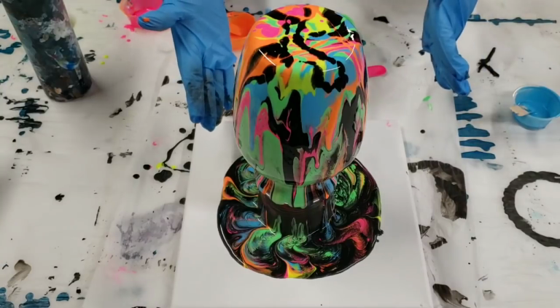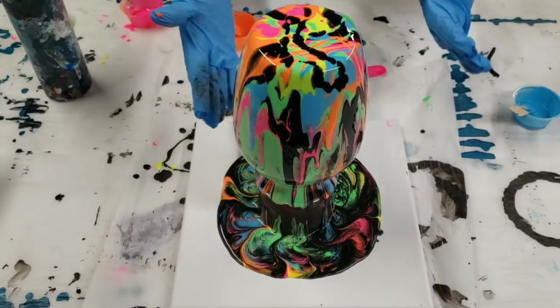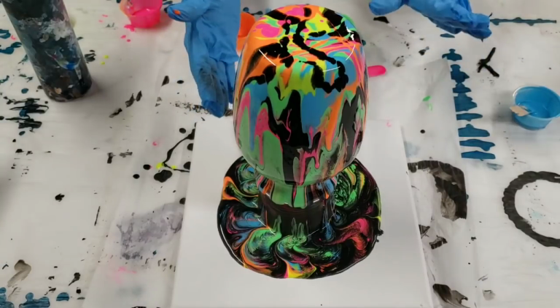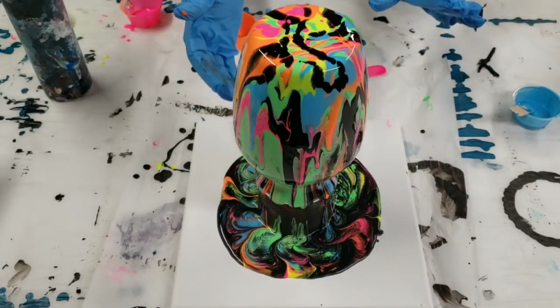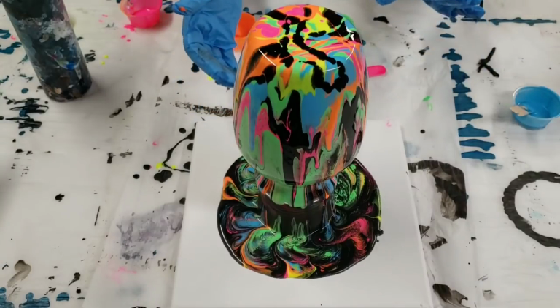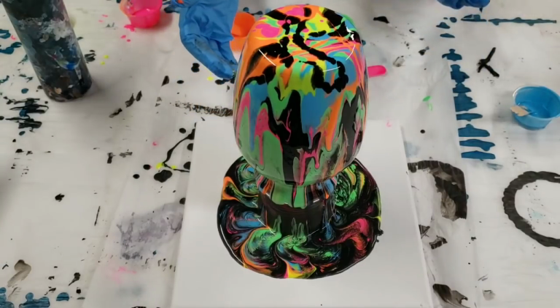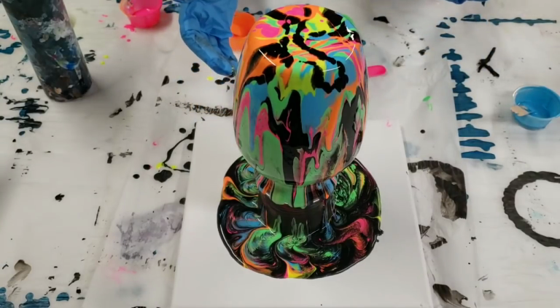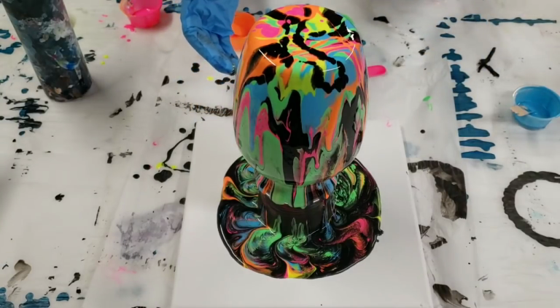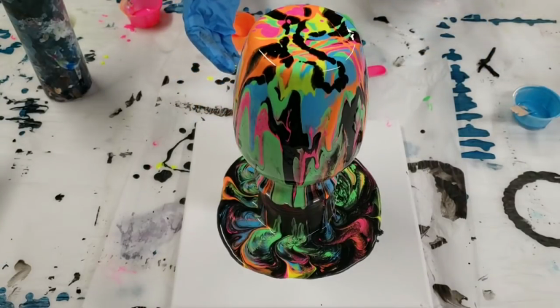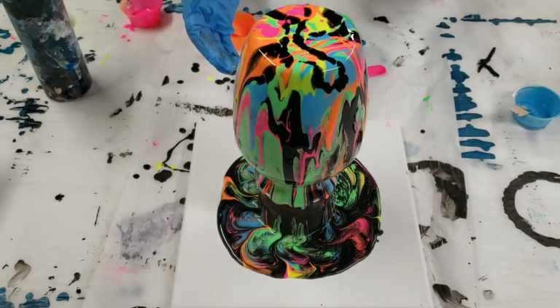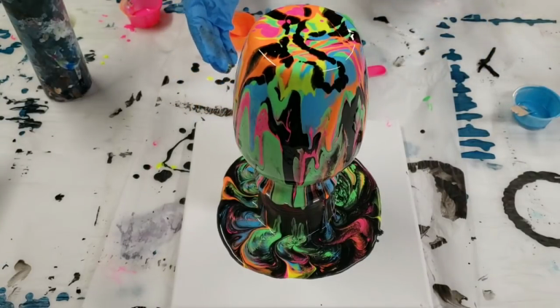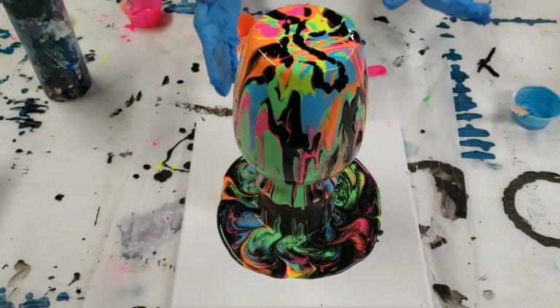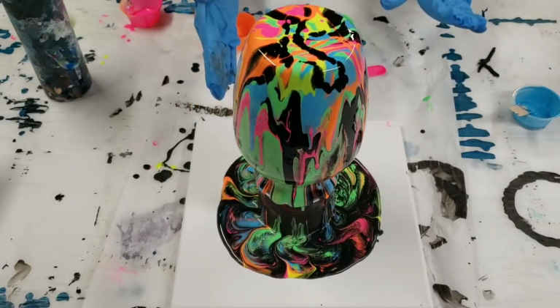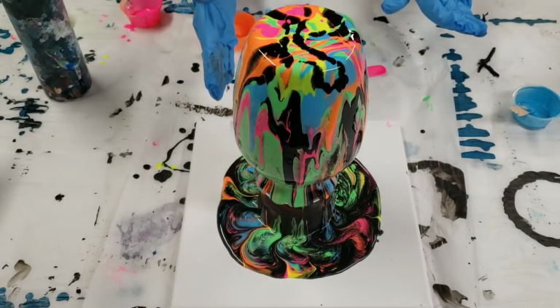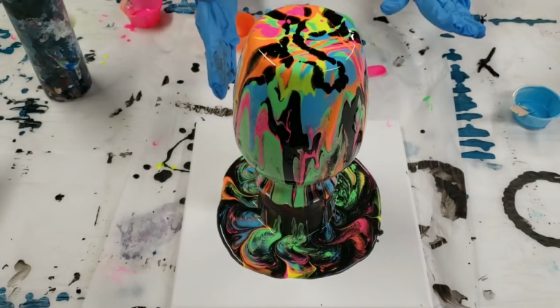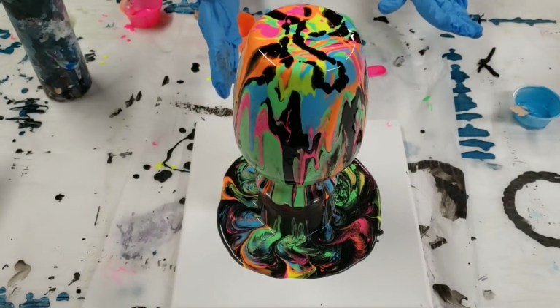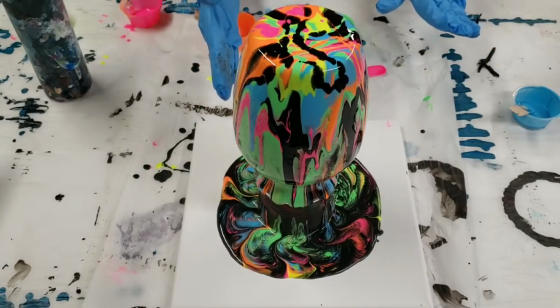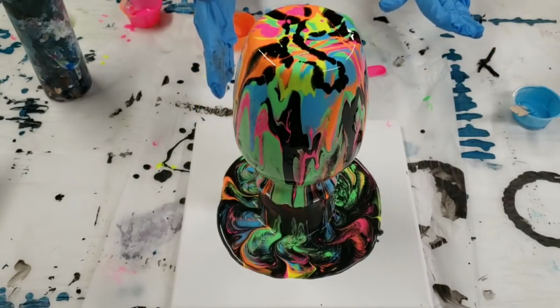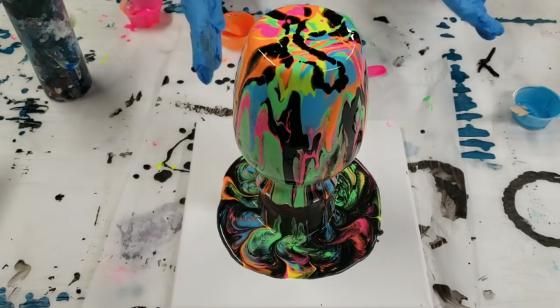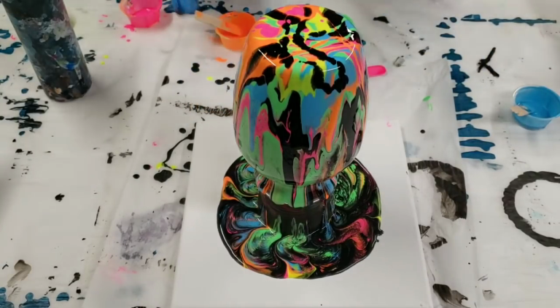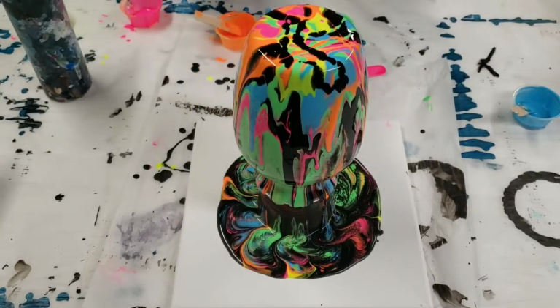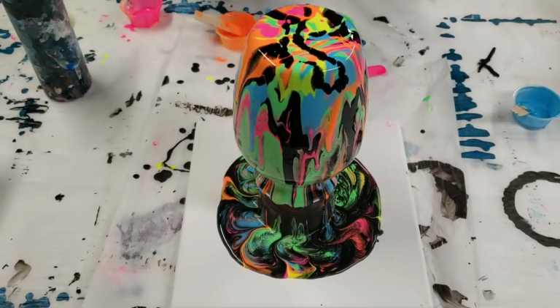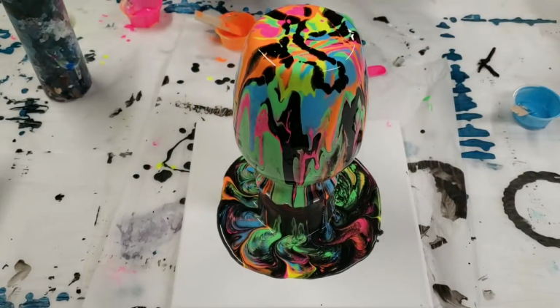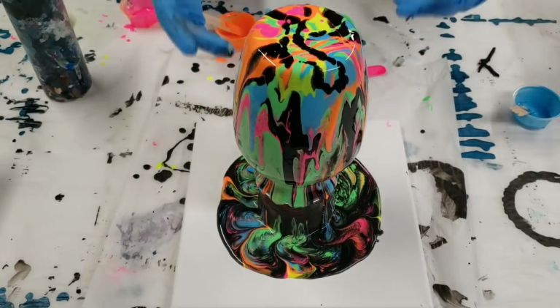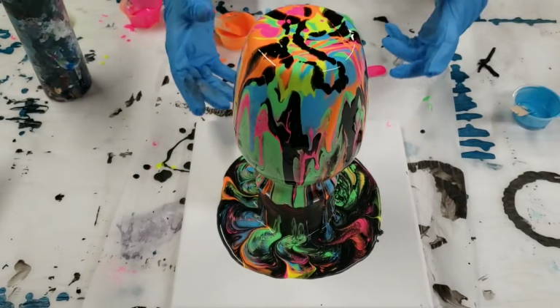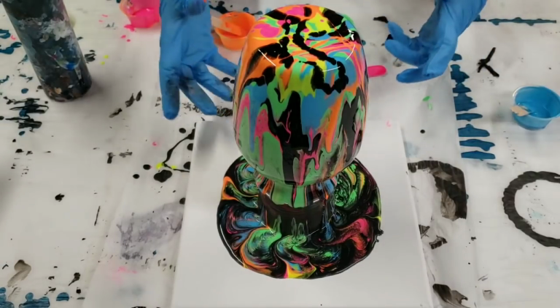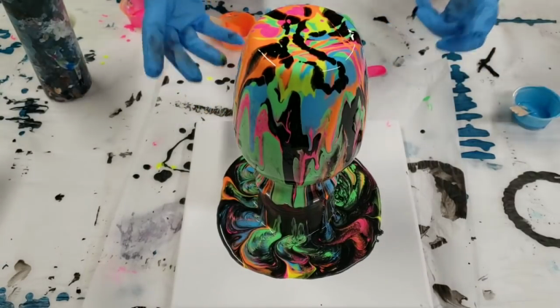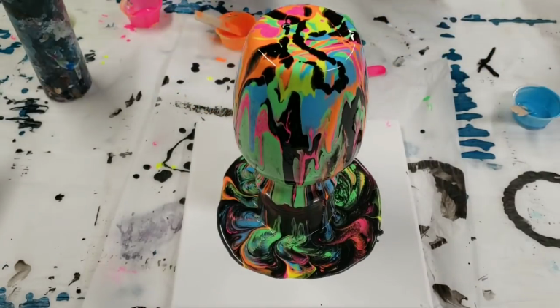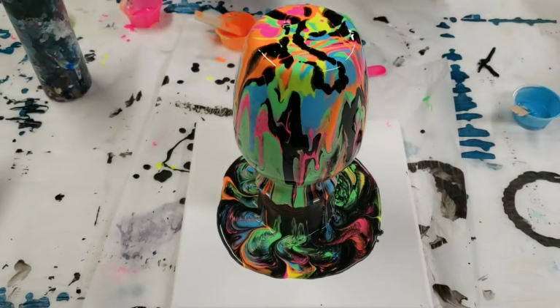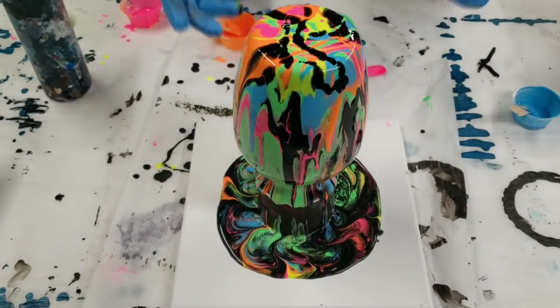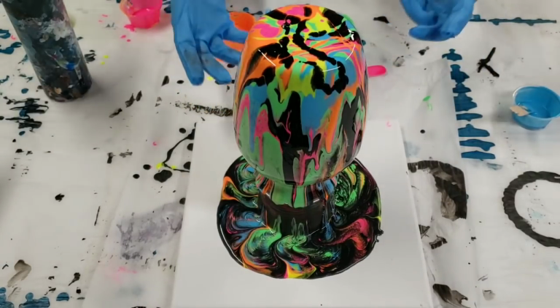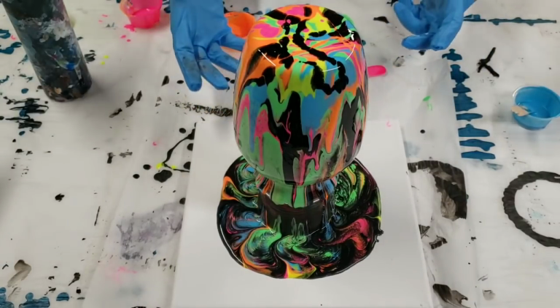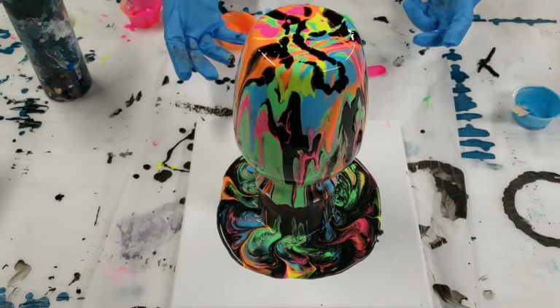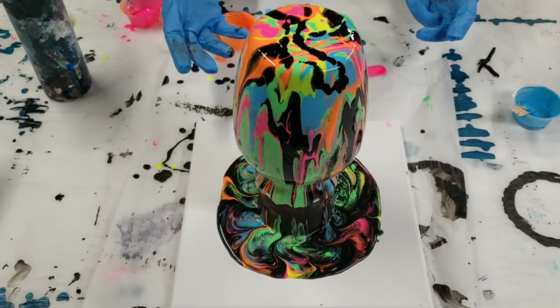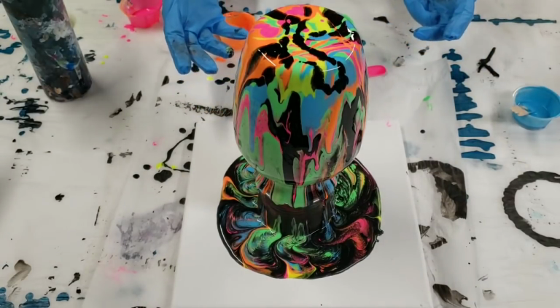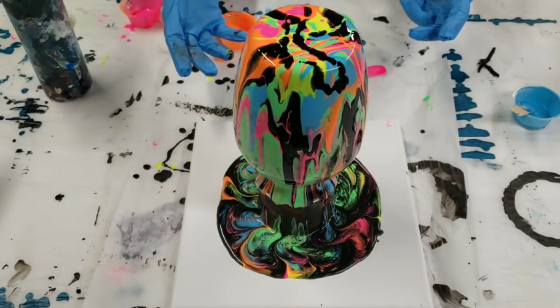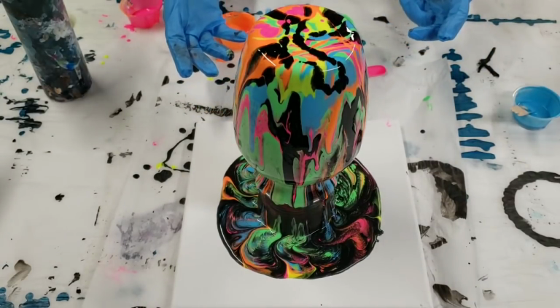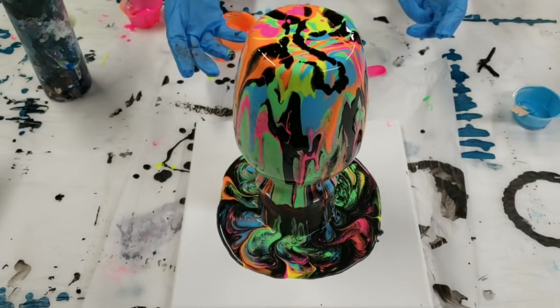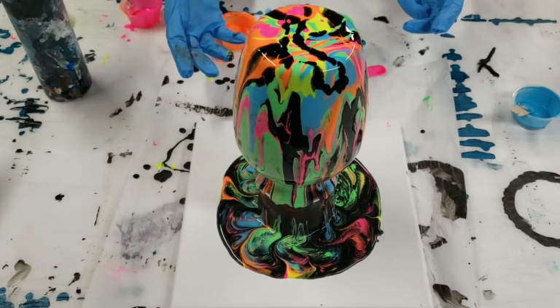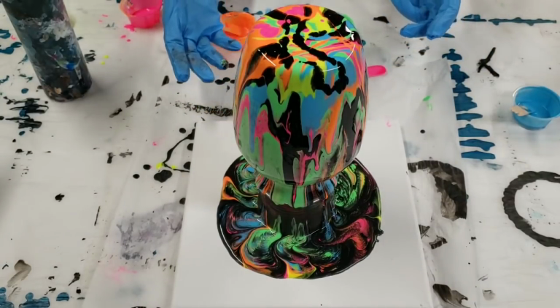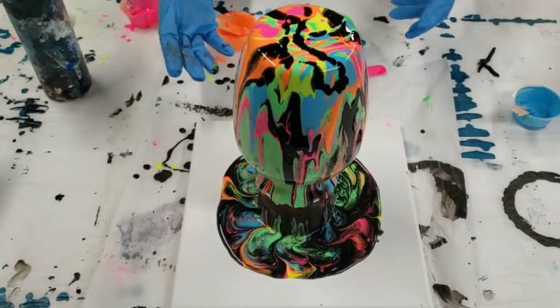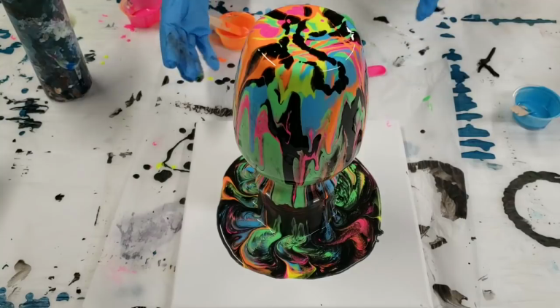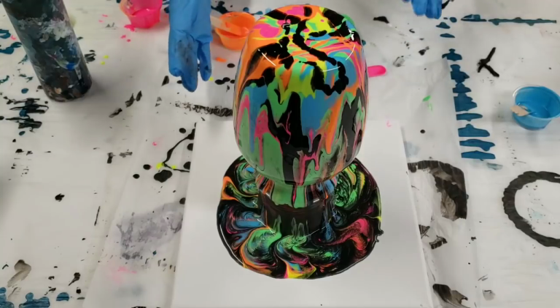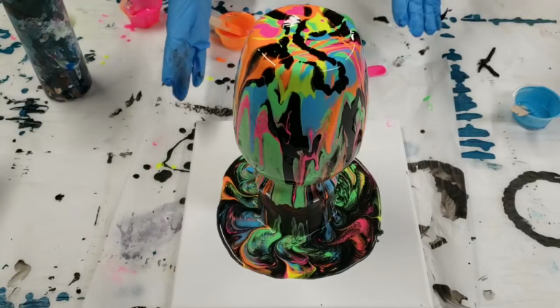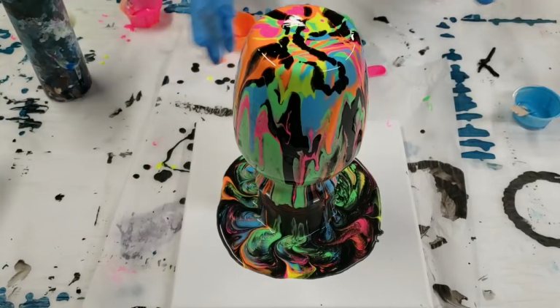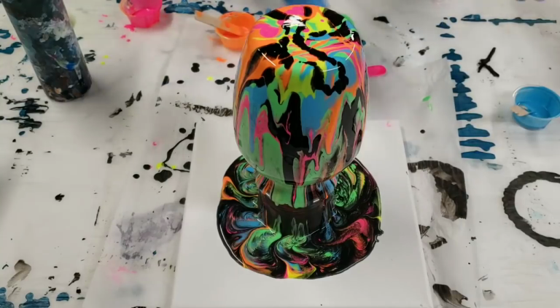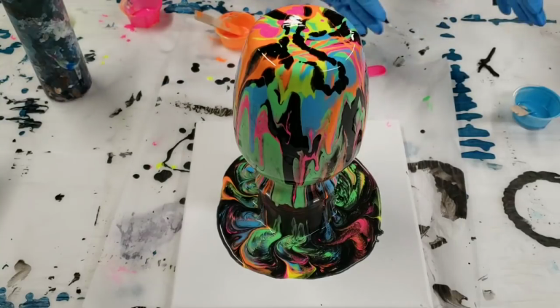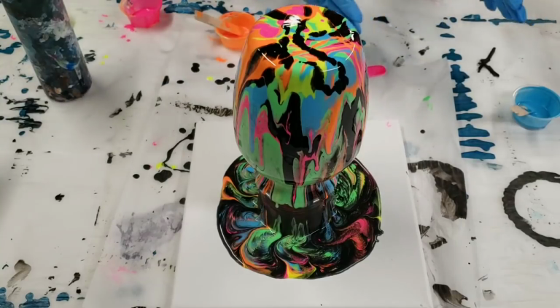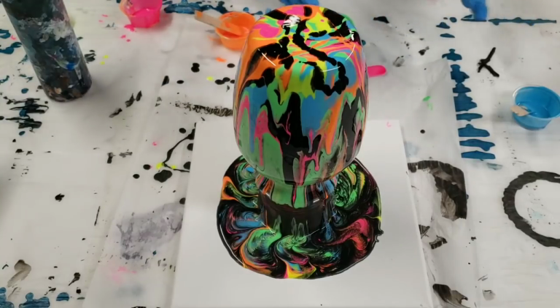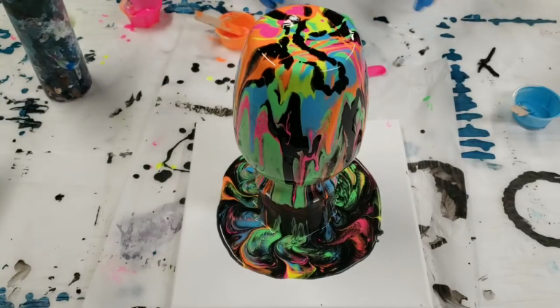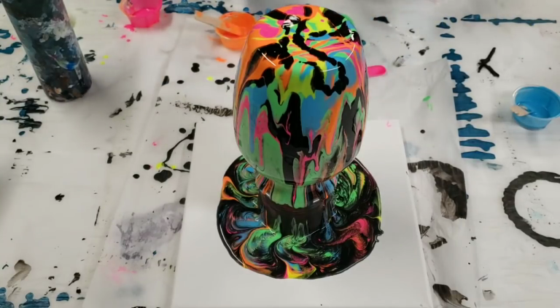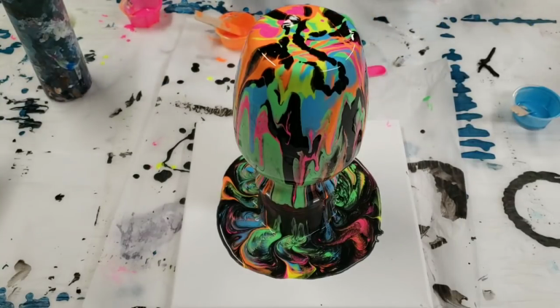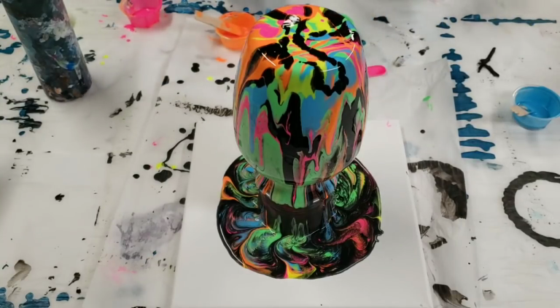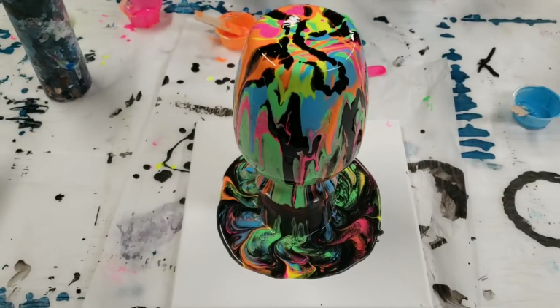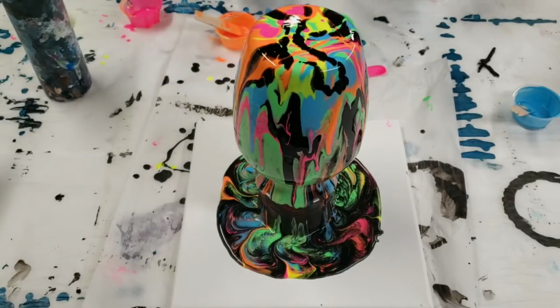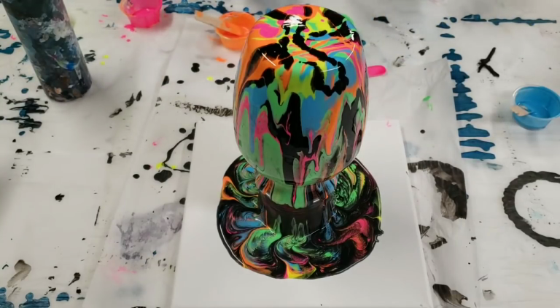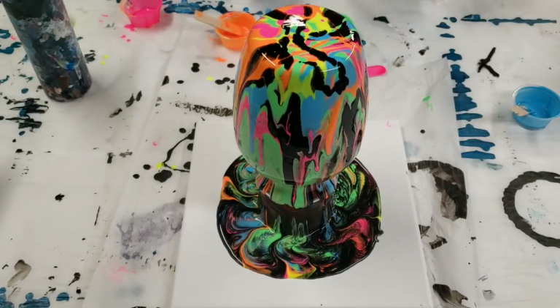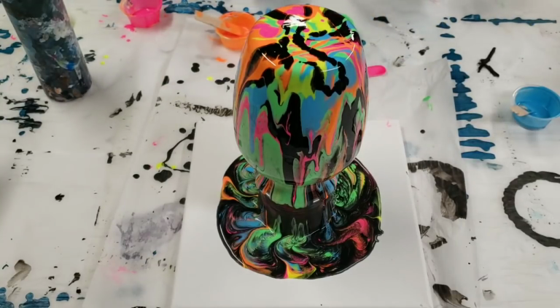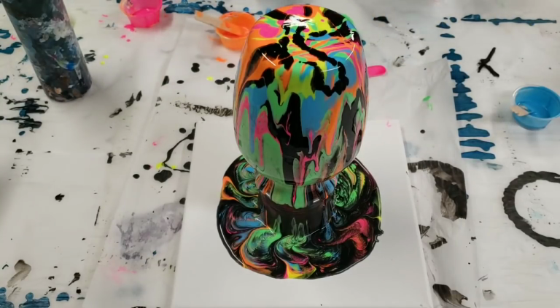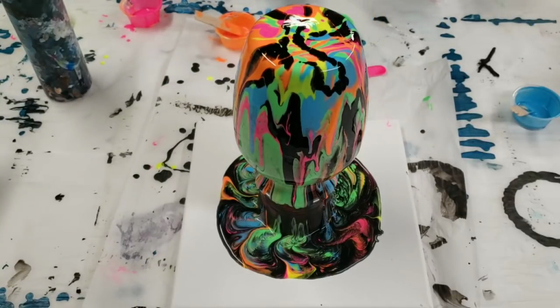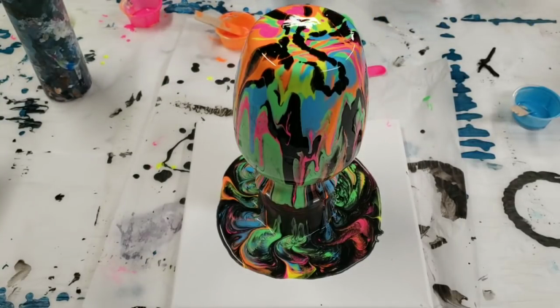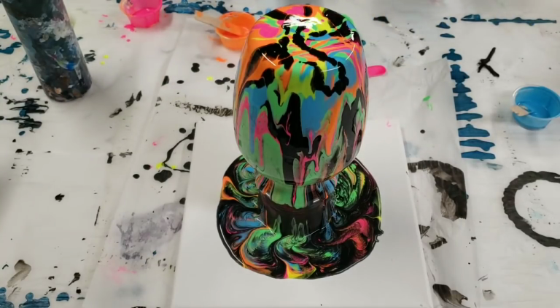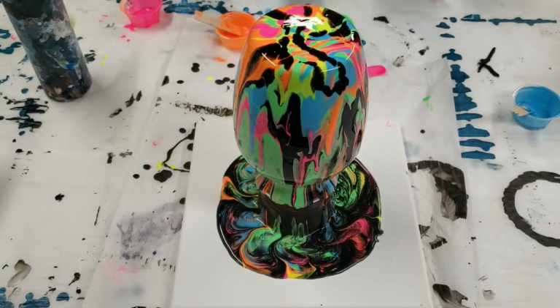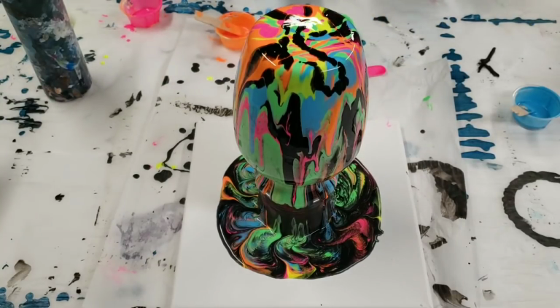Okay, so we are pretty well covered here. I'm going to let it drip for several minutes and then we'll pull it off and we will work on the canvas.